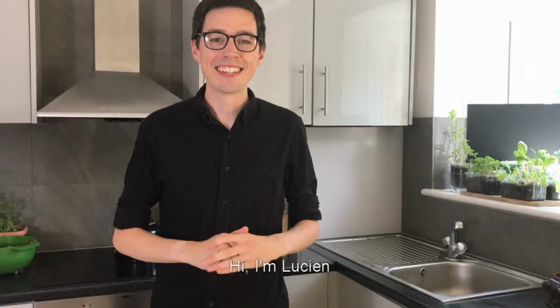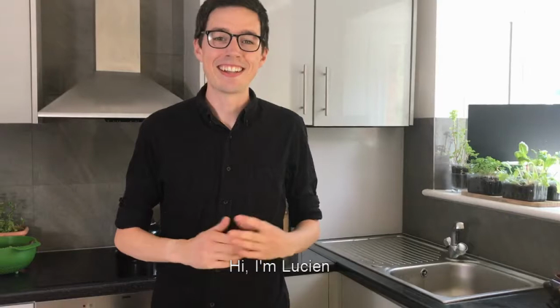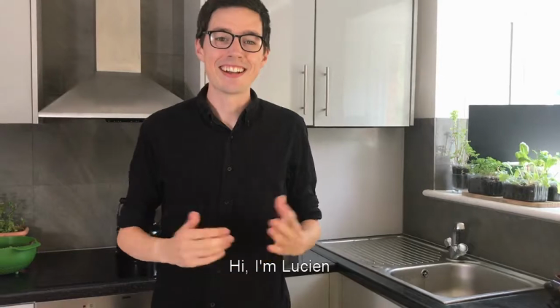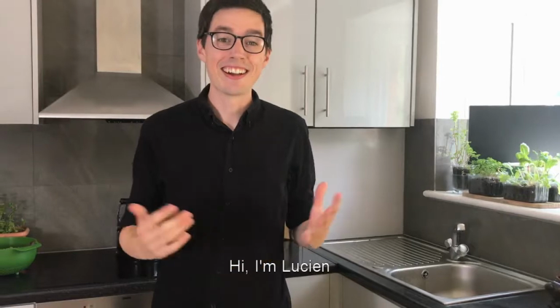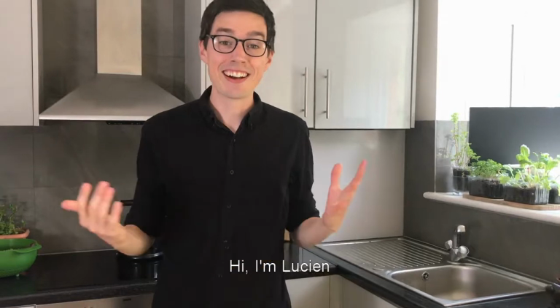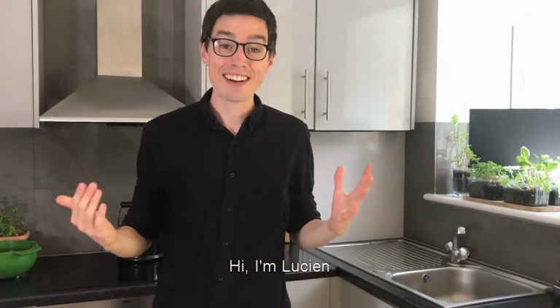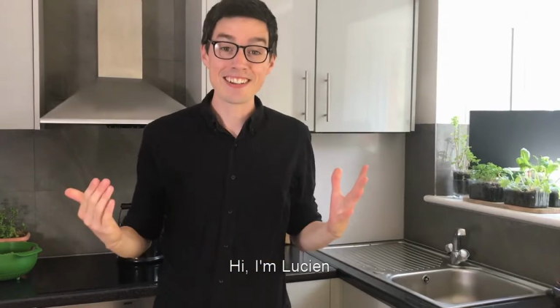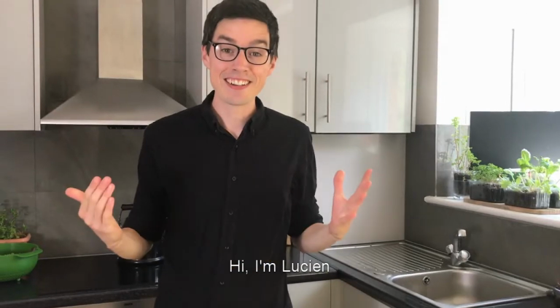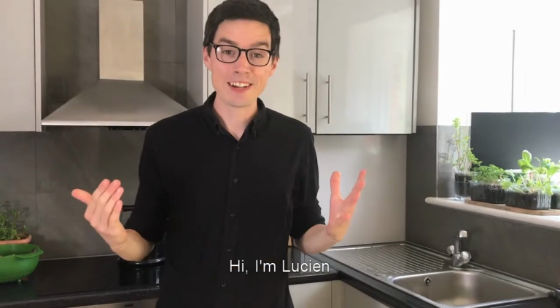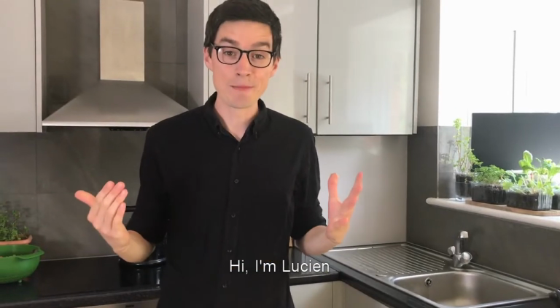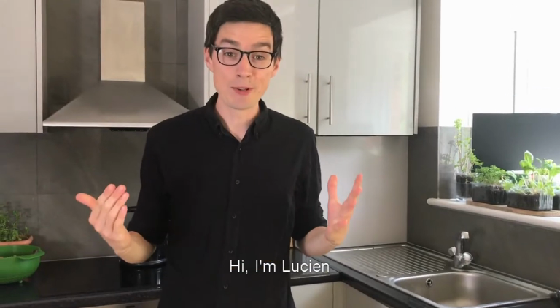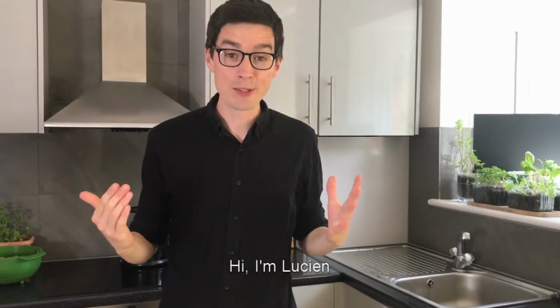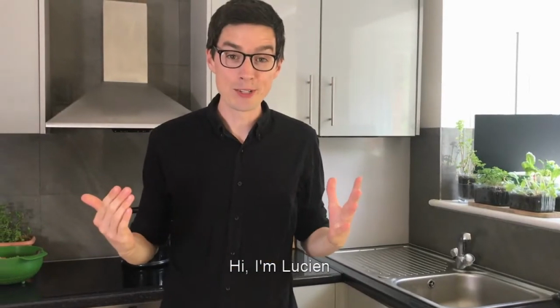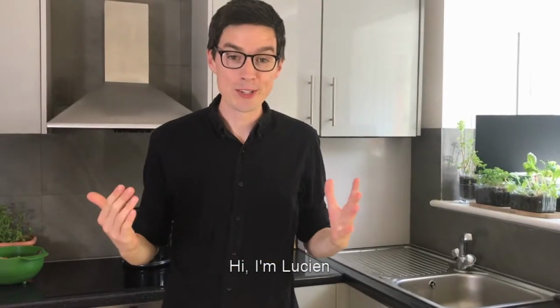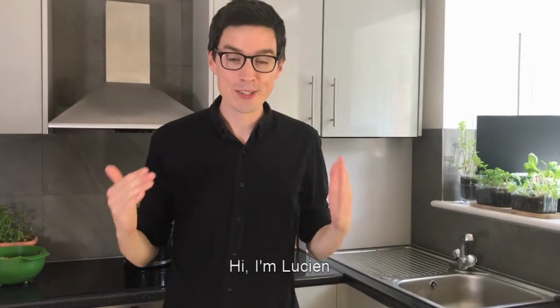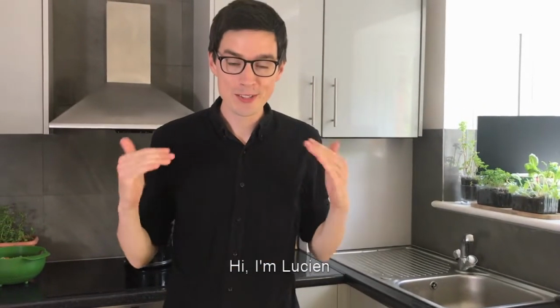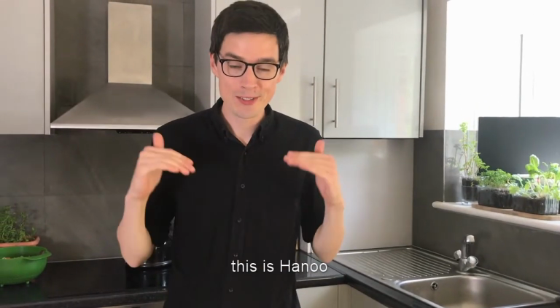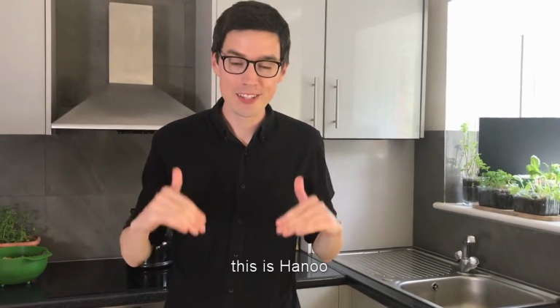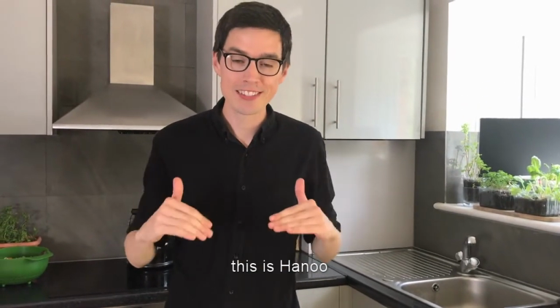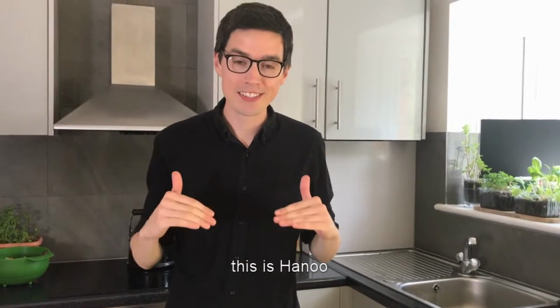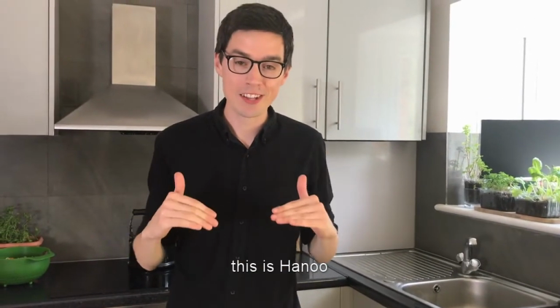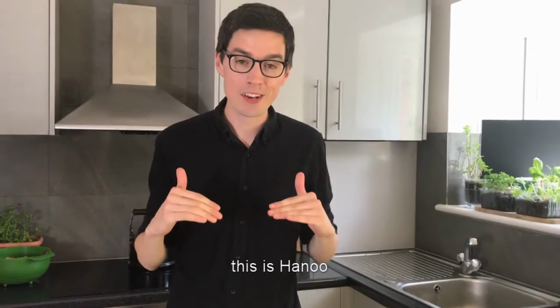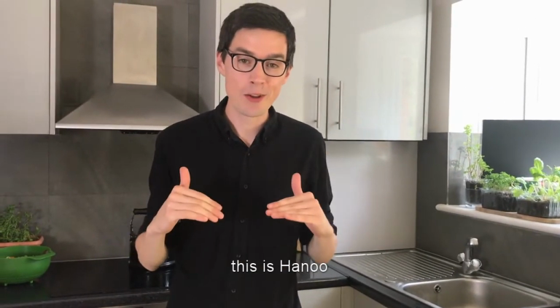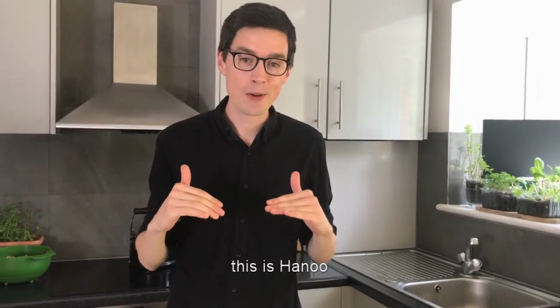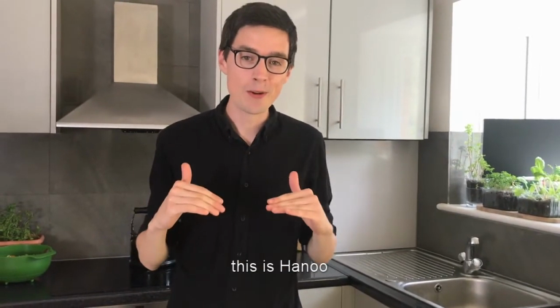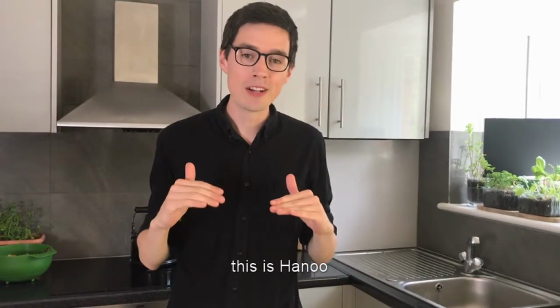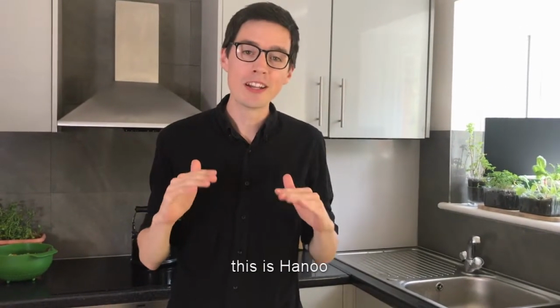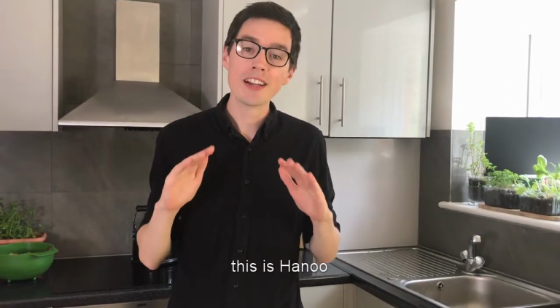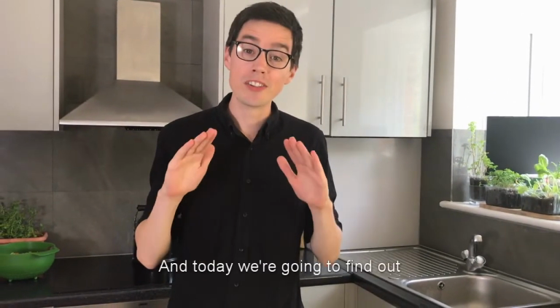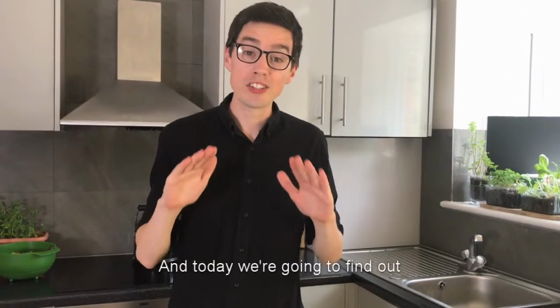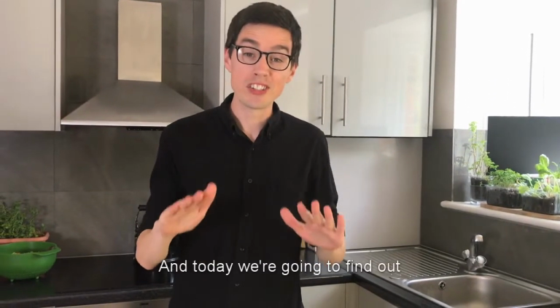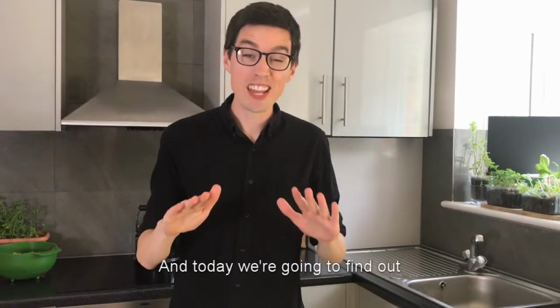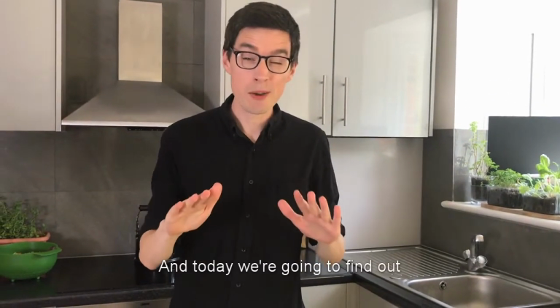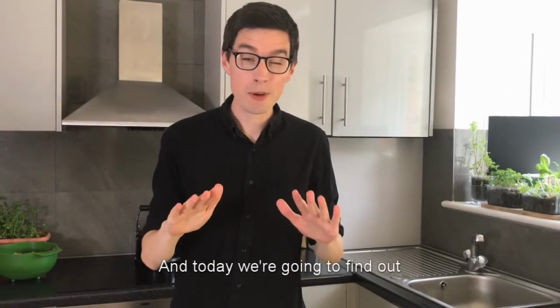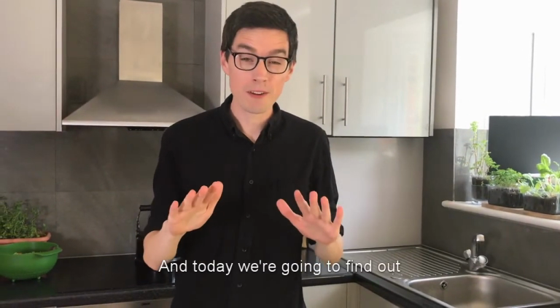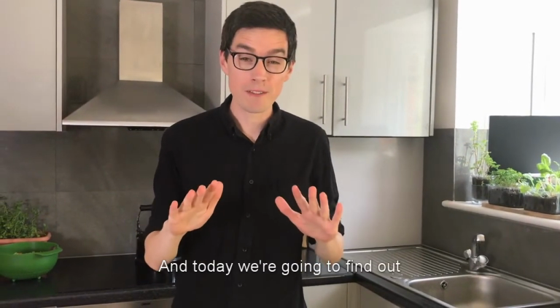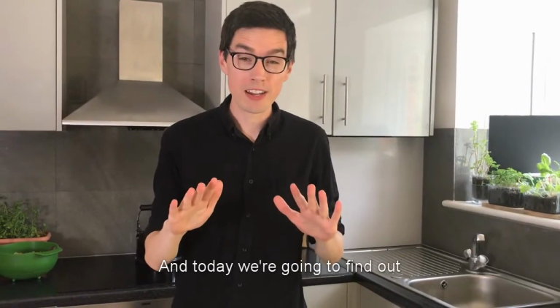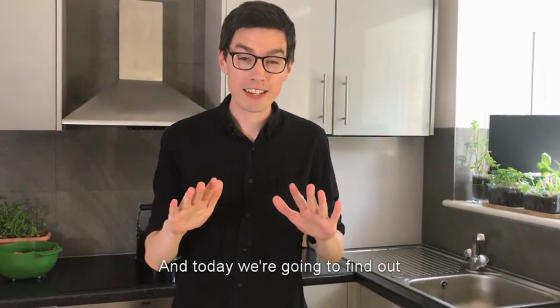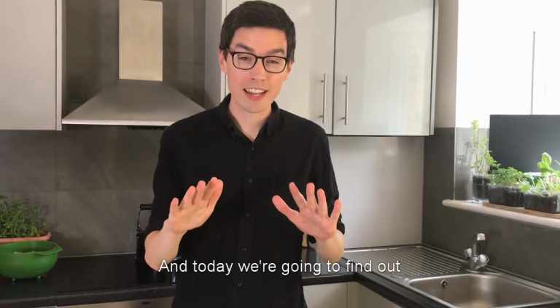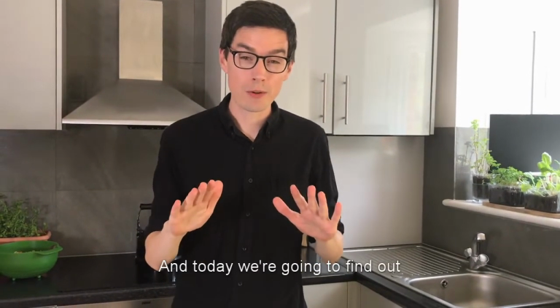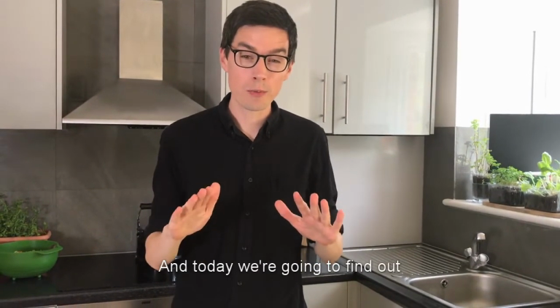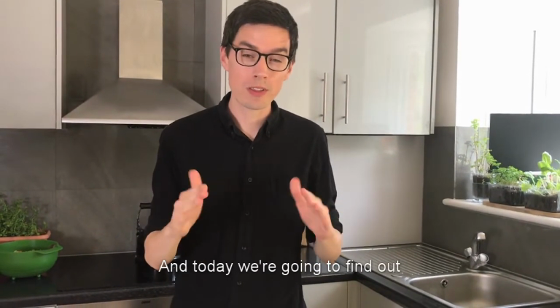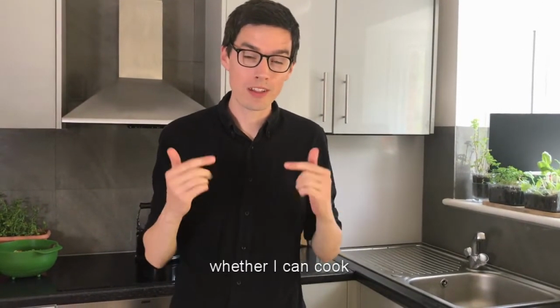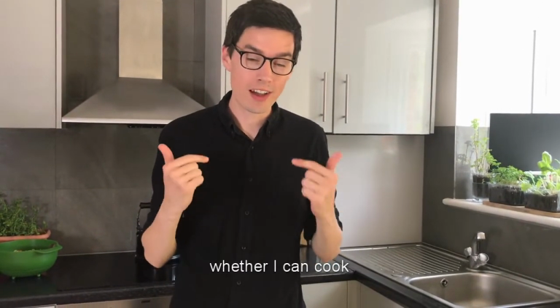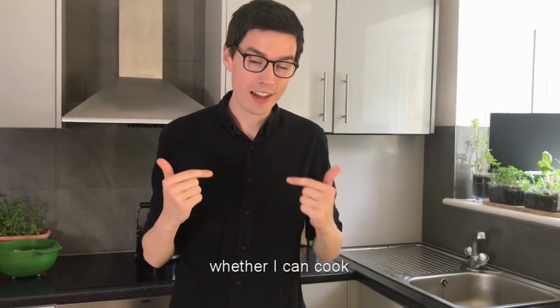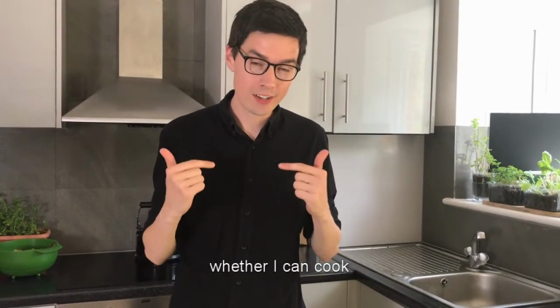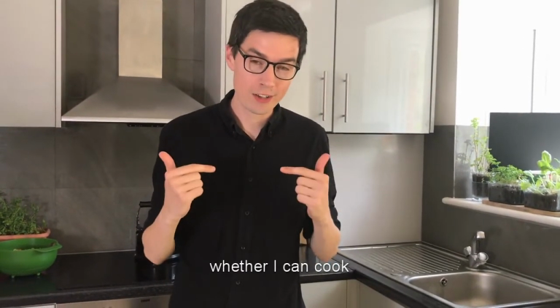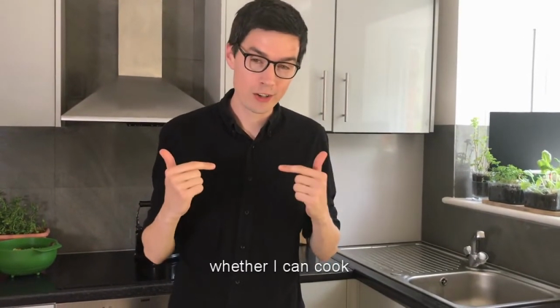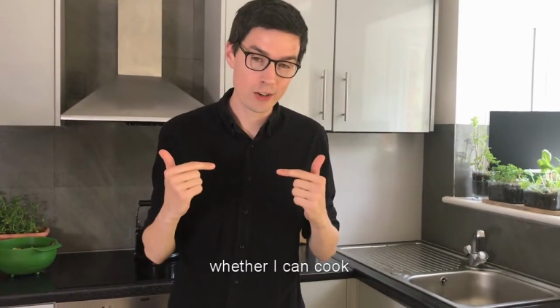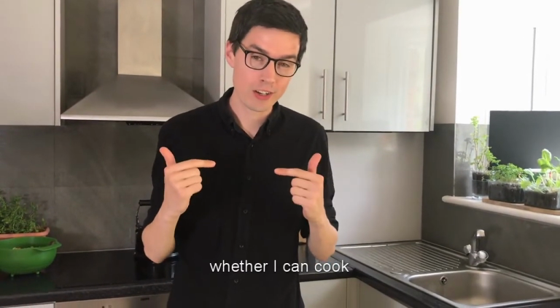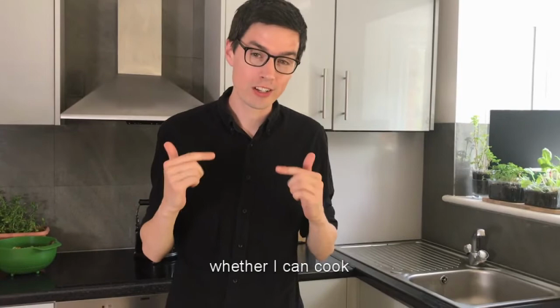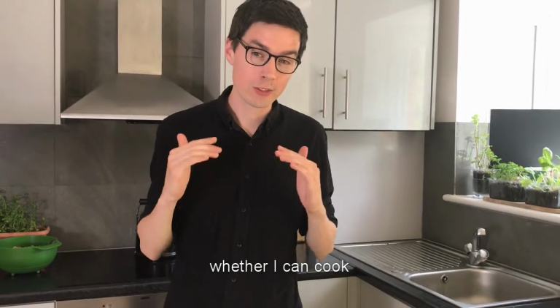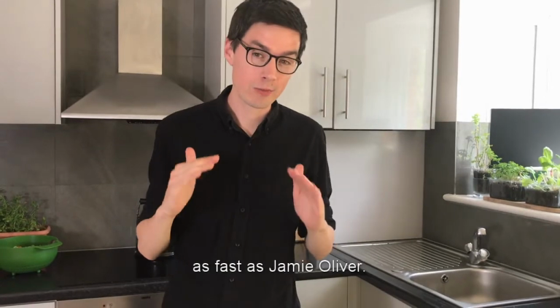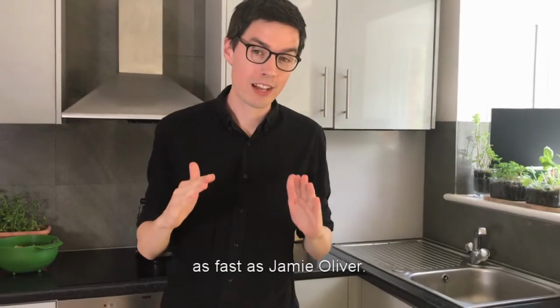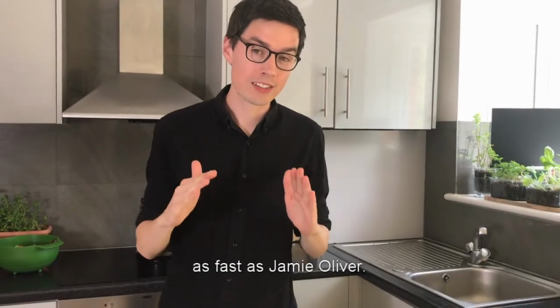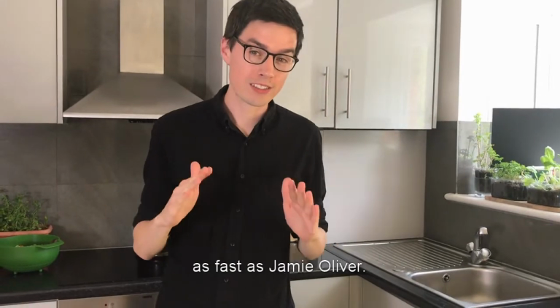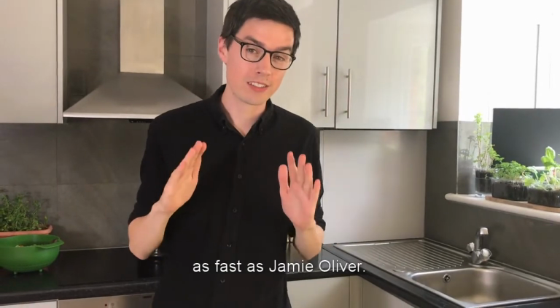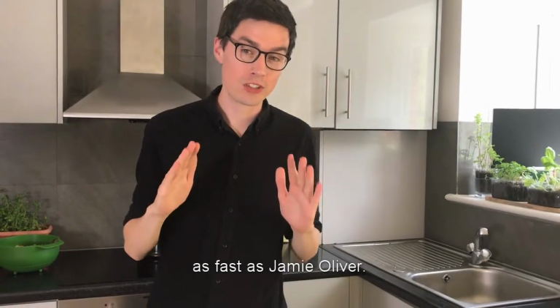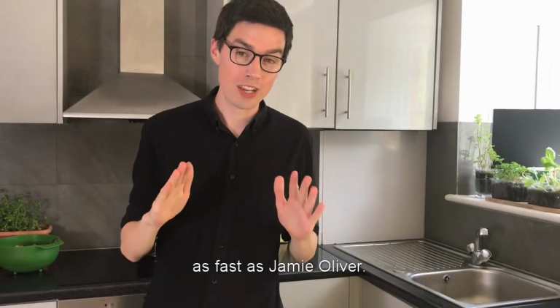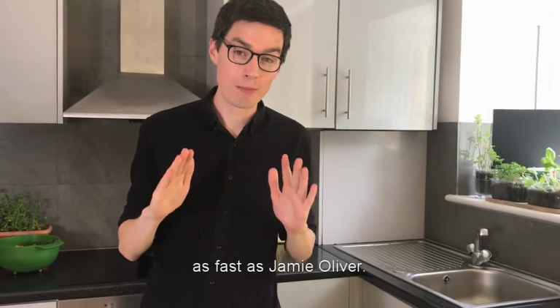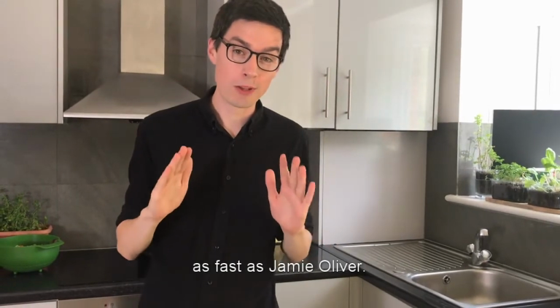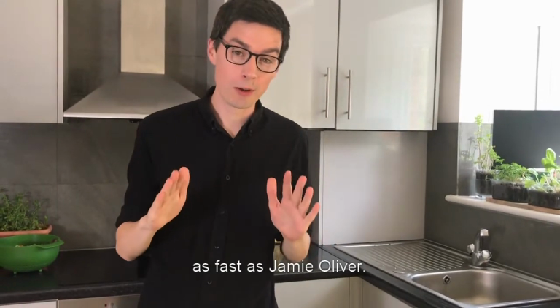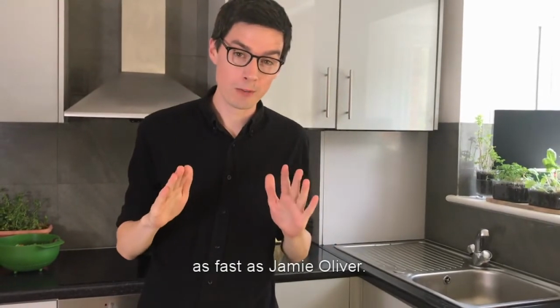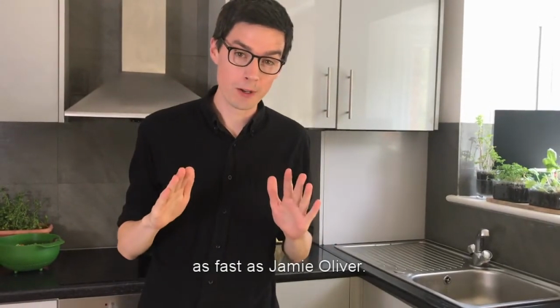Hi, I'm Lucien, this is Hello, and today we're going to find out whether I can cook as fast as Jamie Oliver.